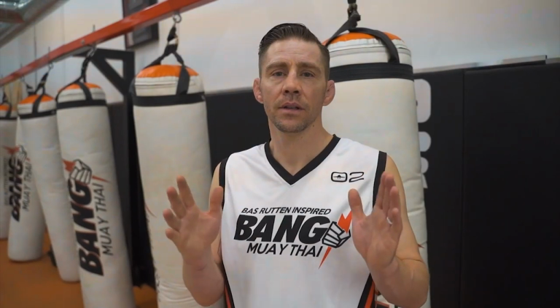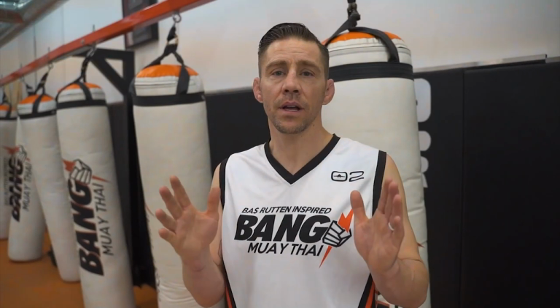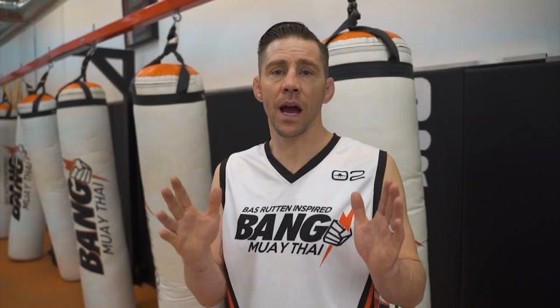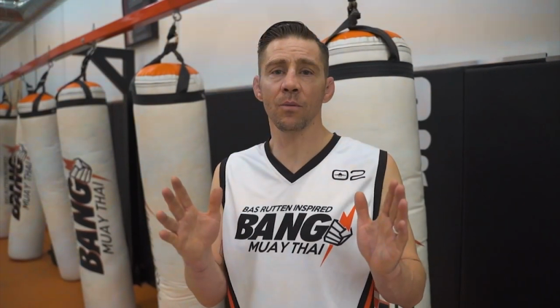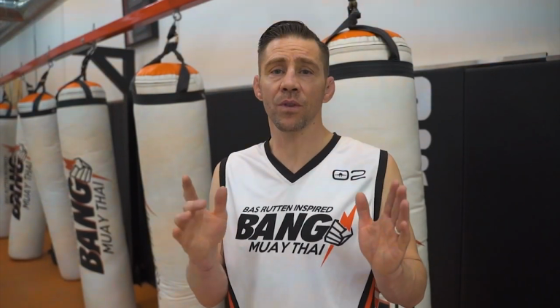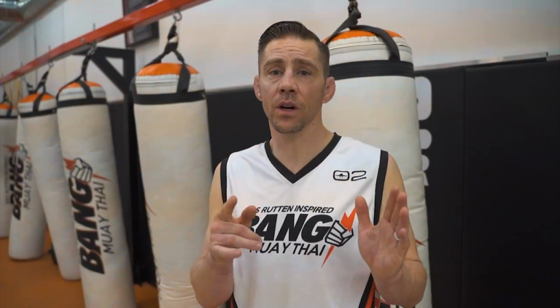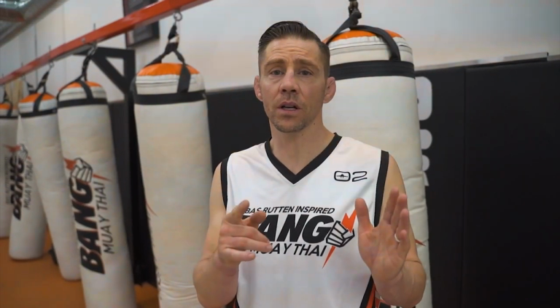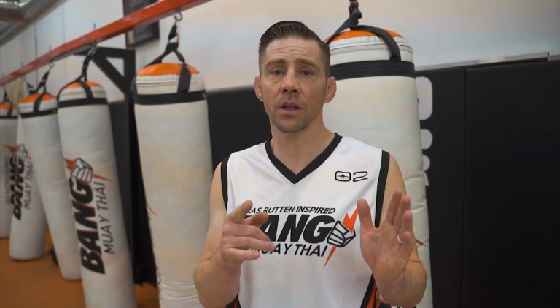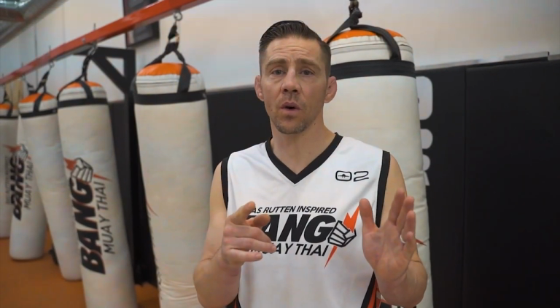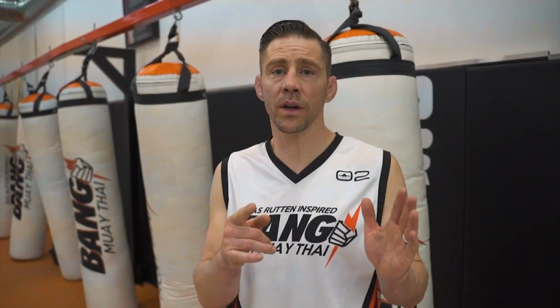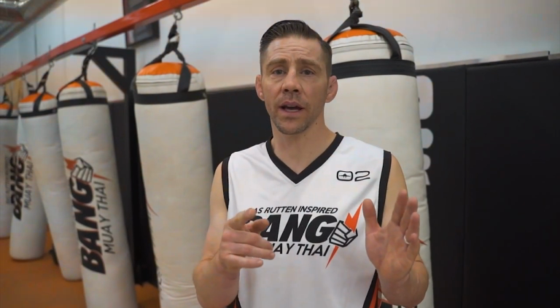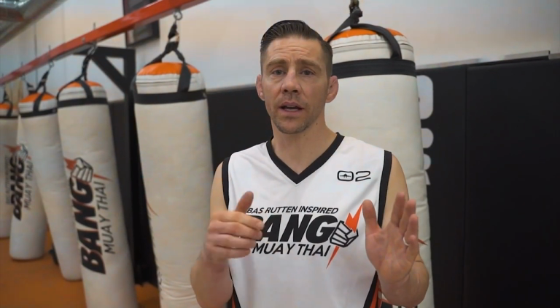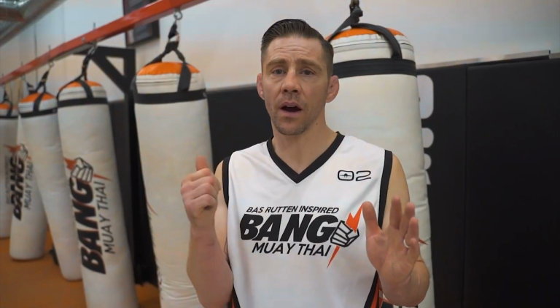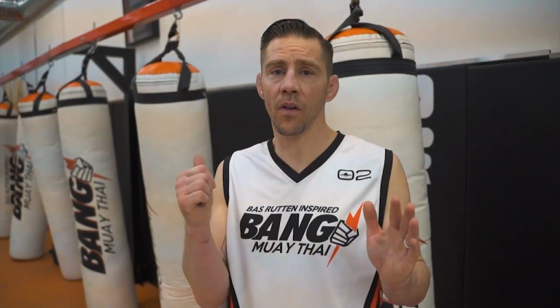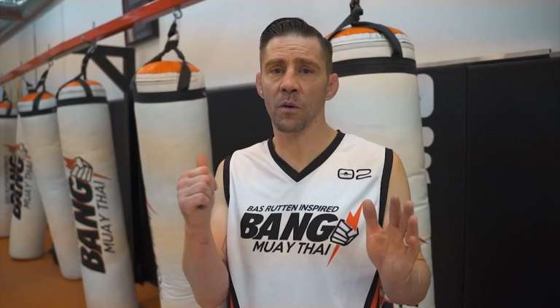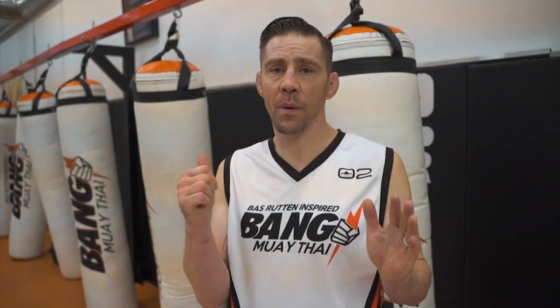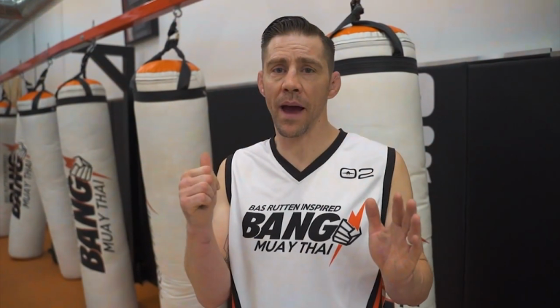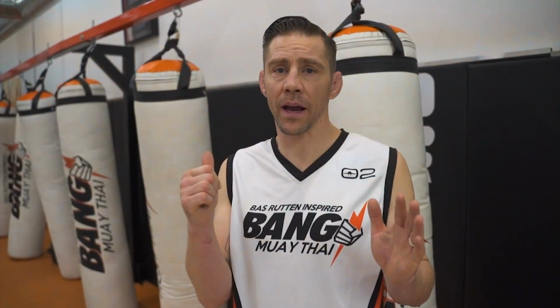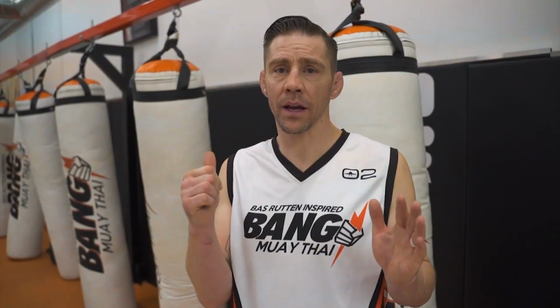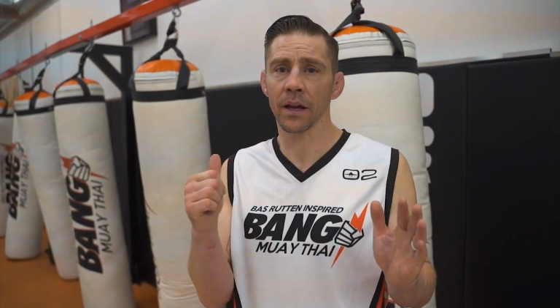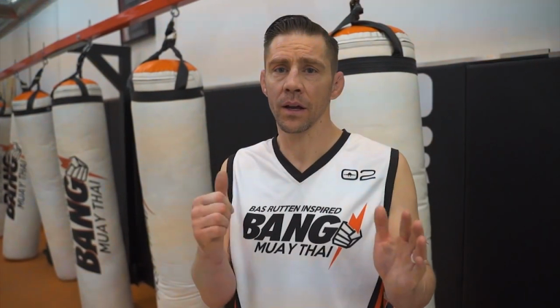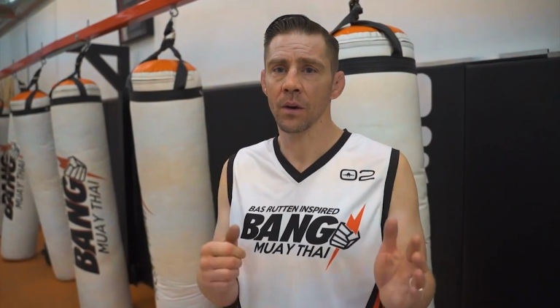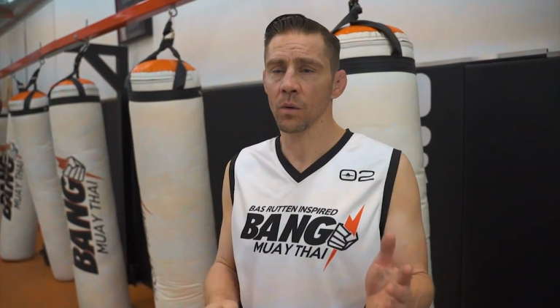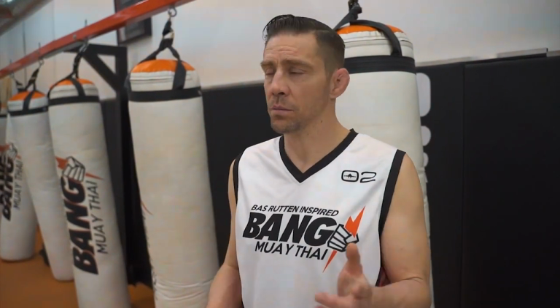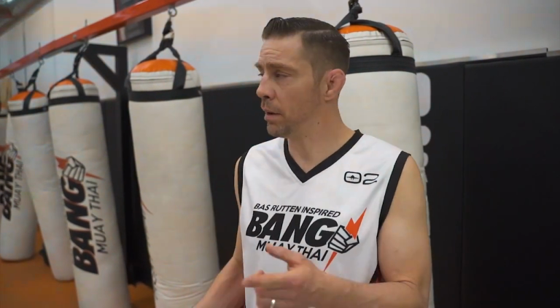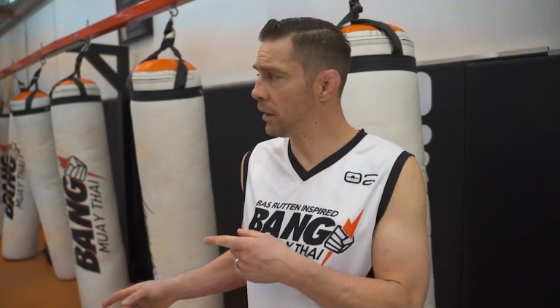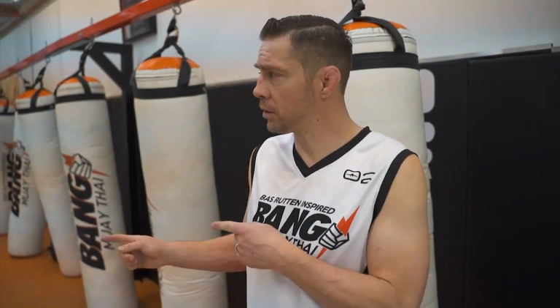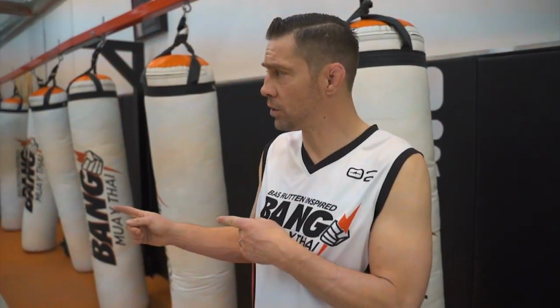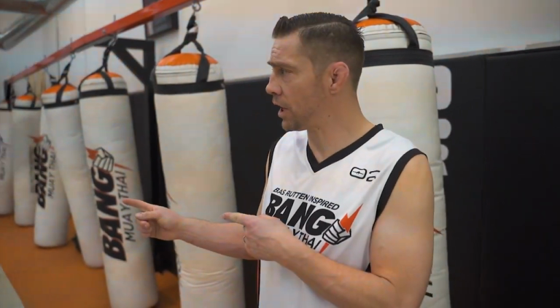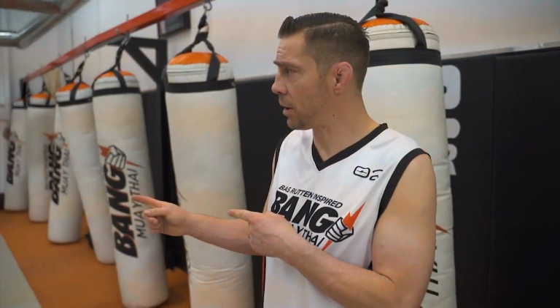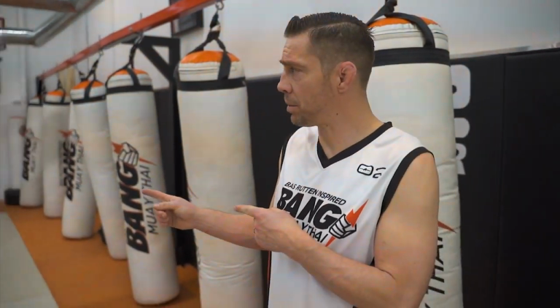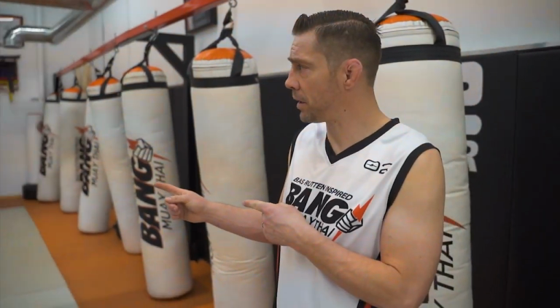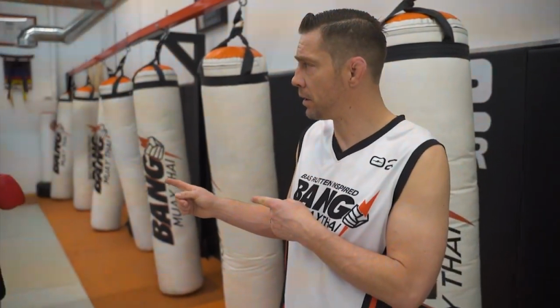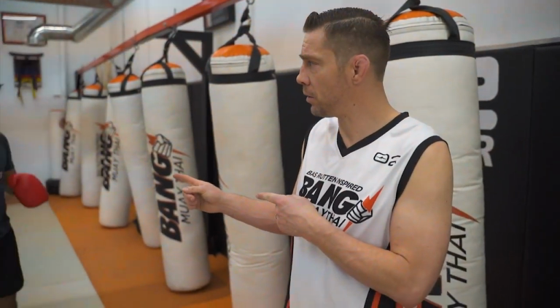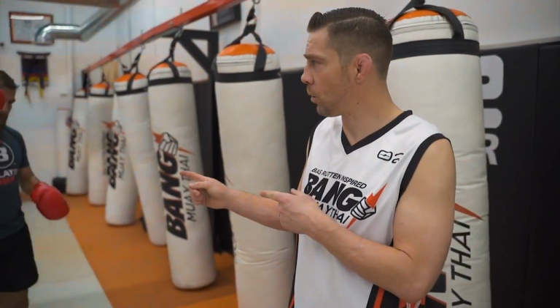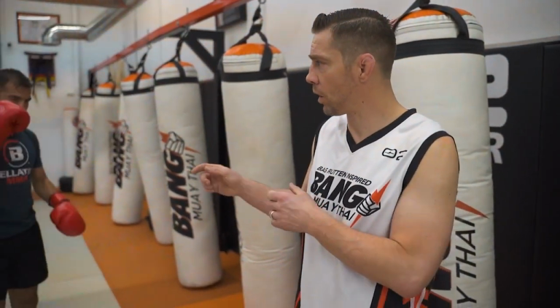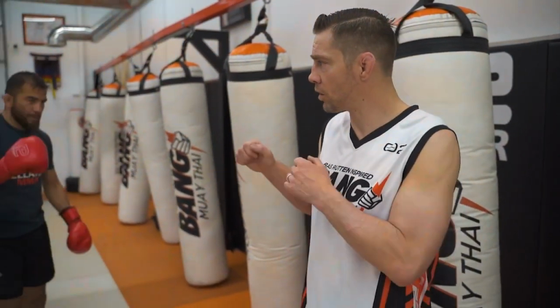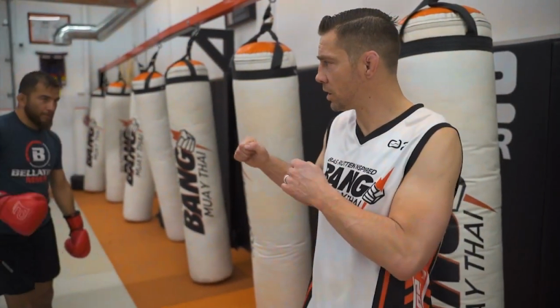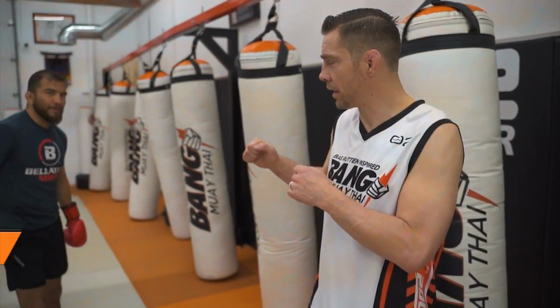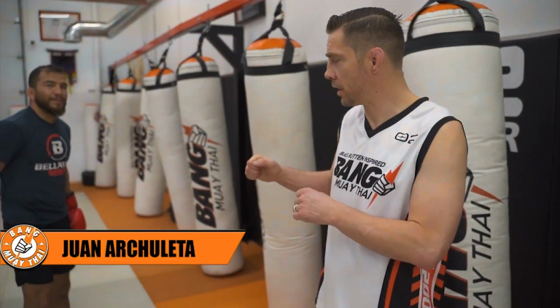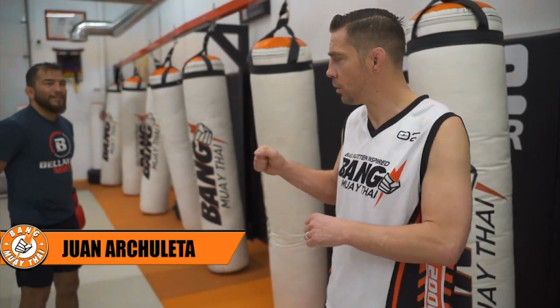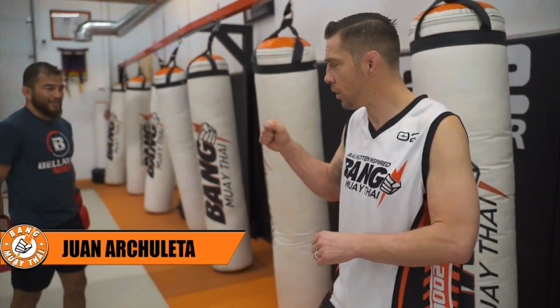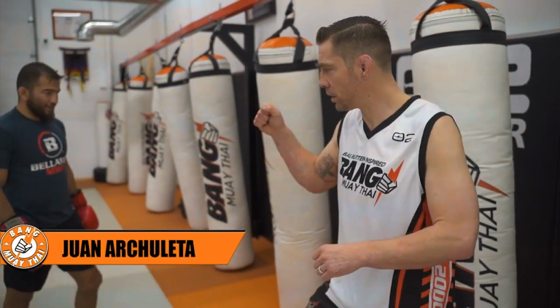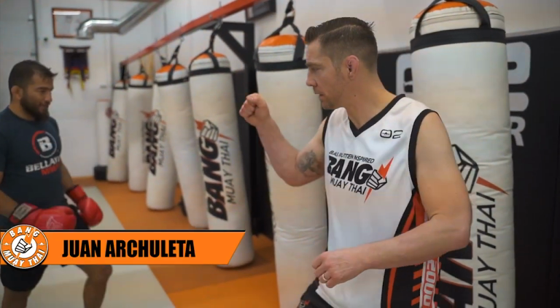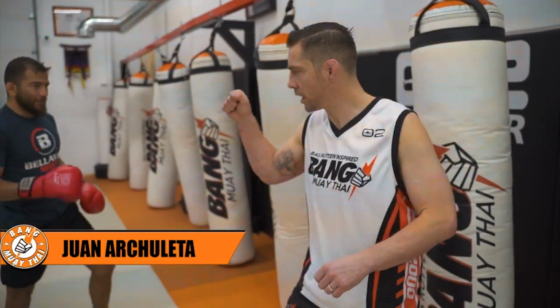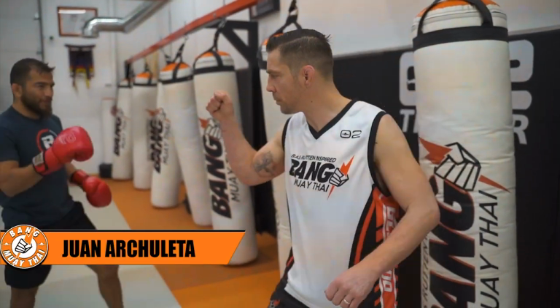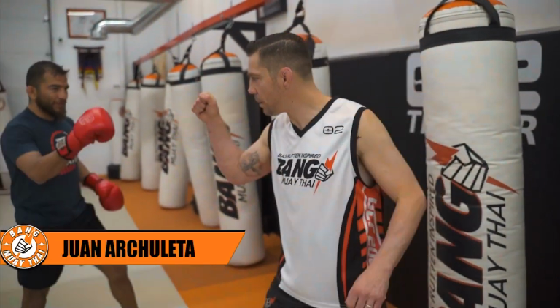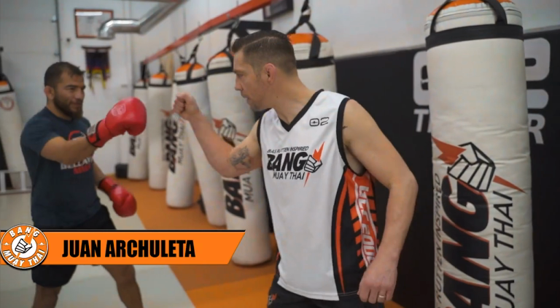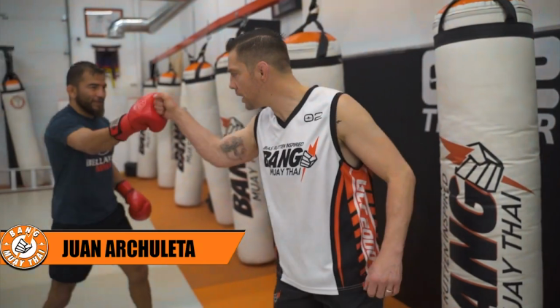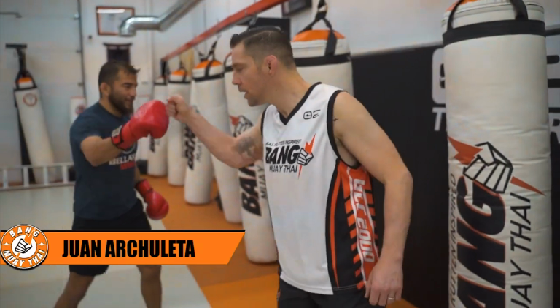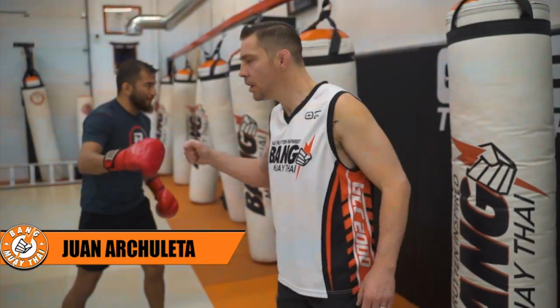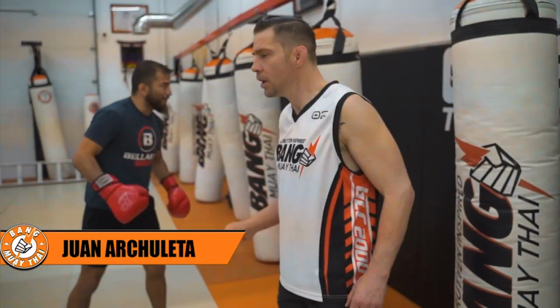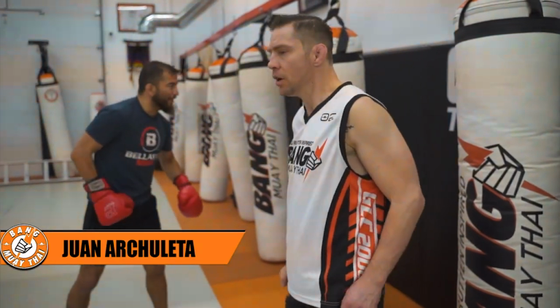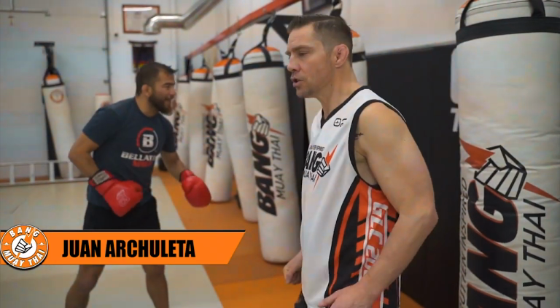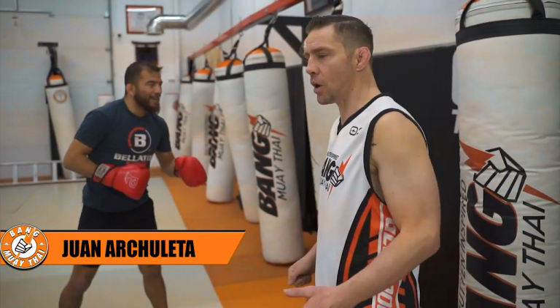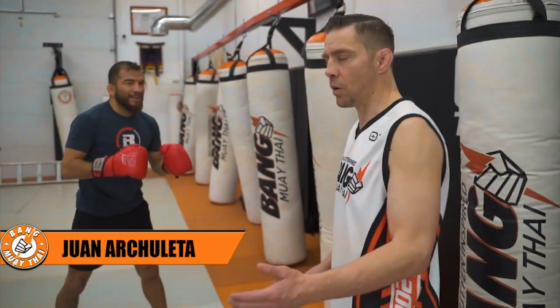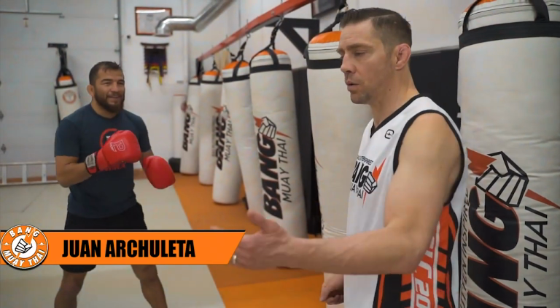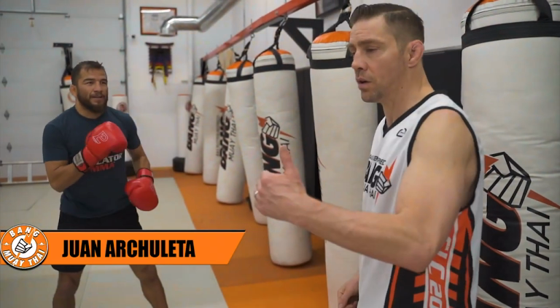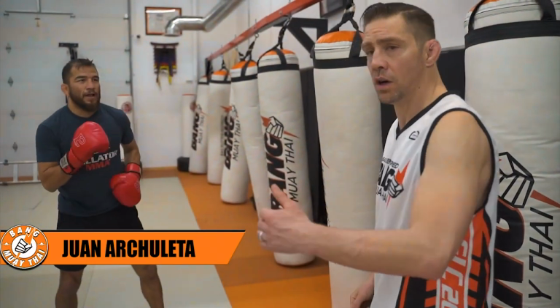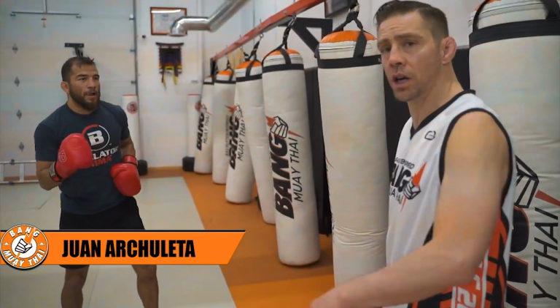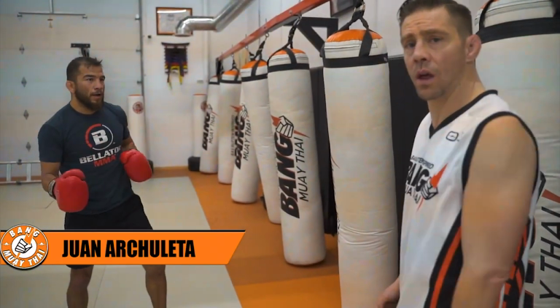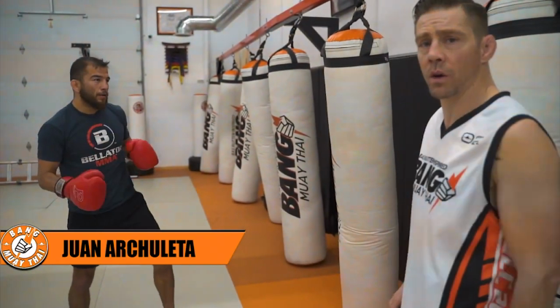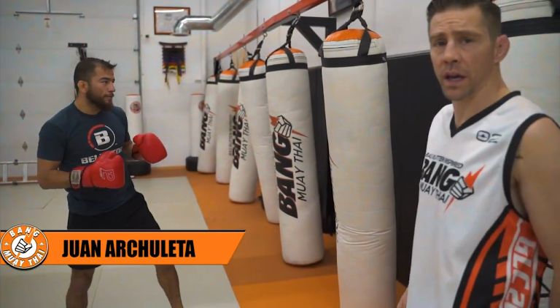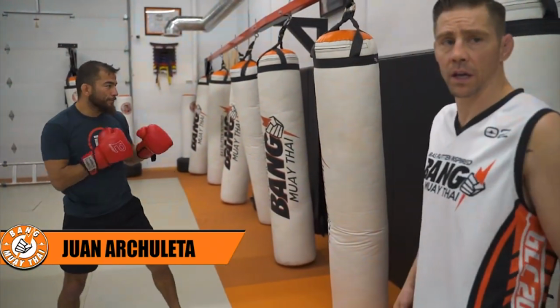Time for the hook low kick on the bag. It's Bellator Champion. Hook low kick.